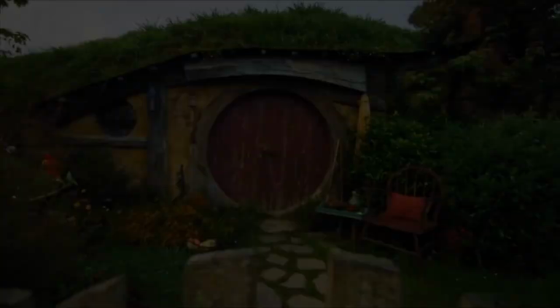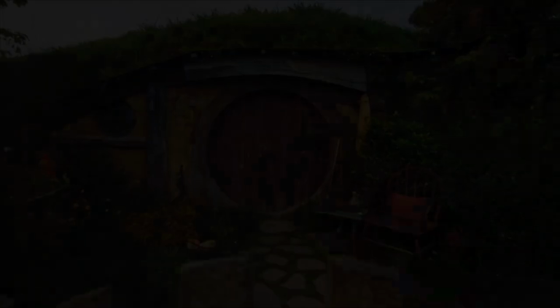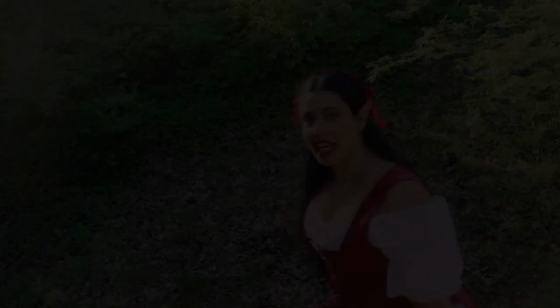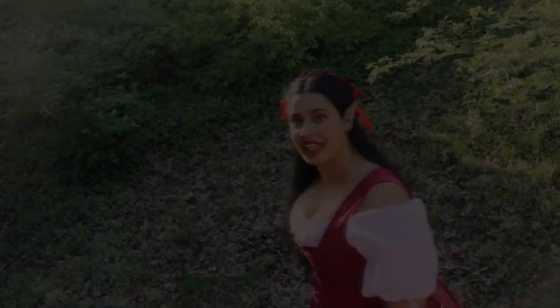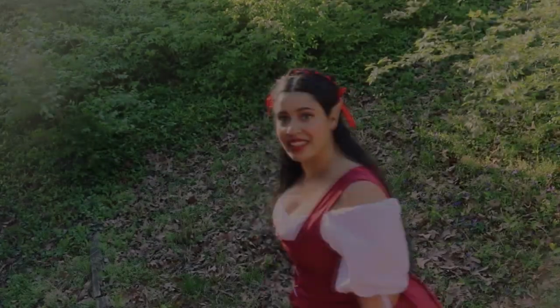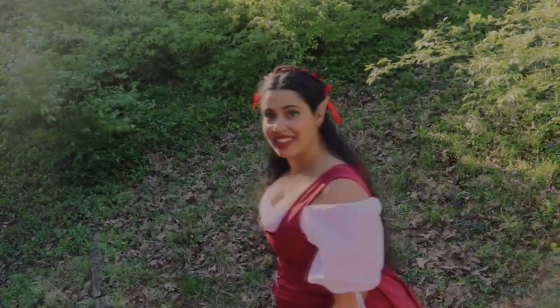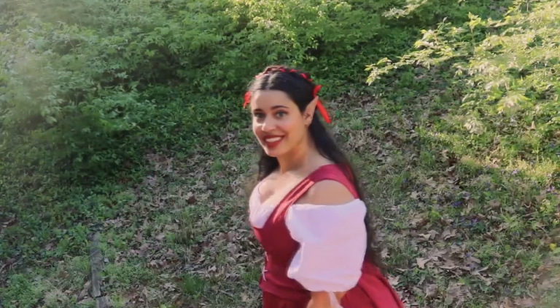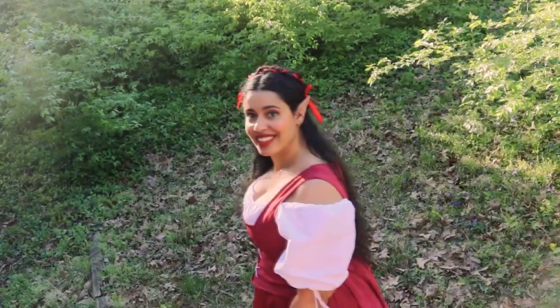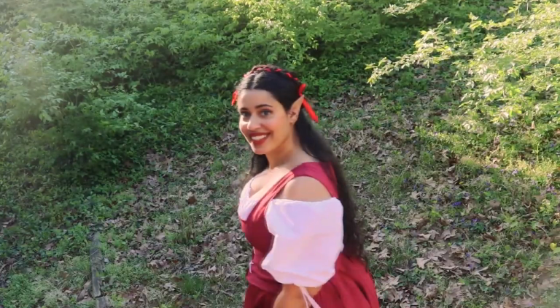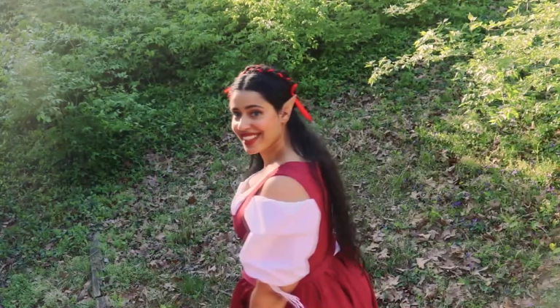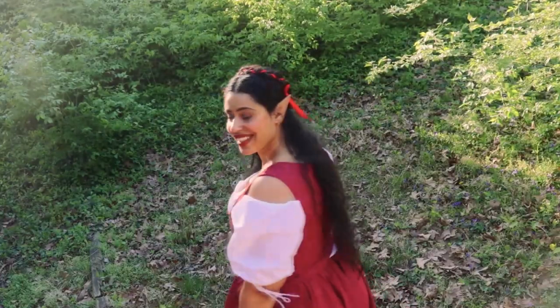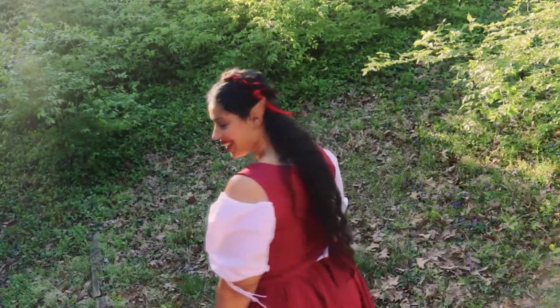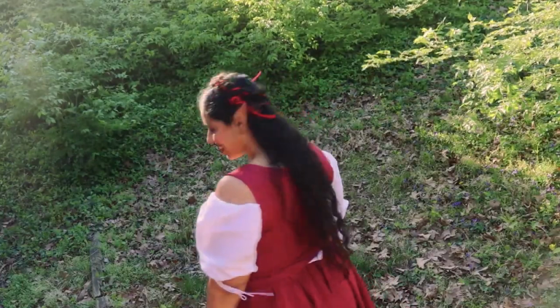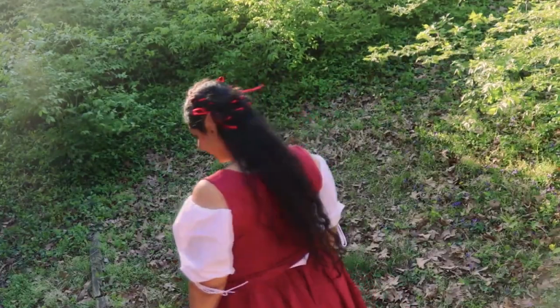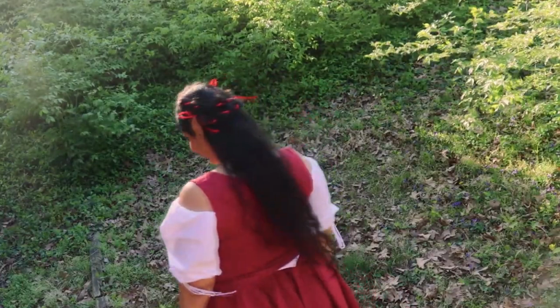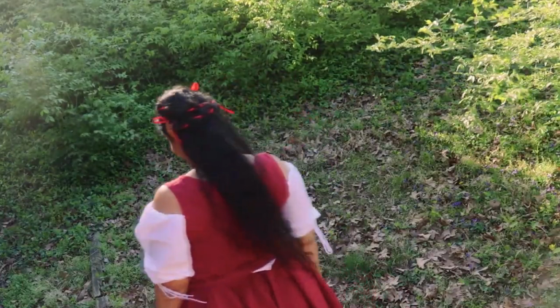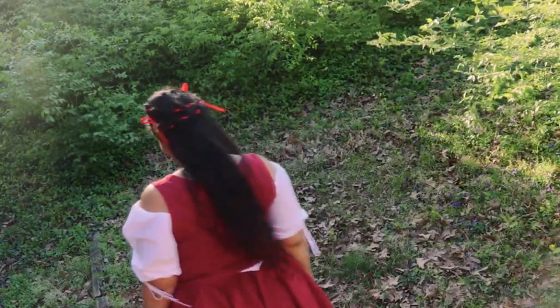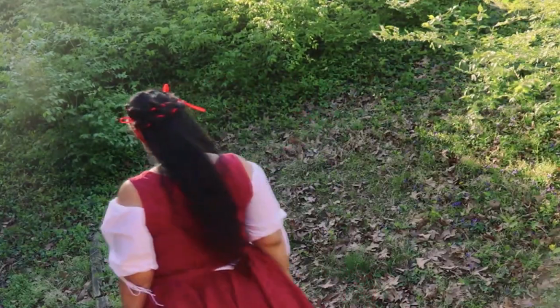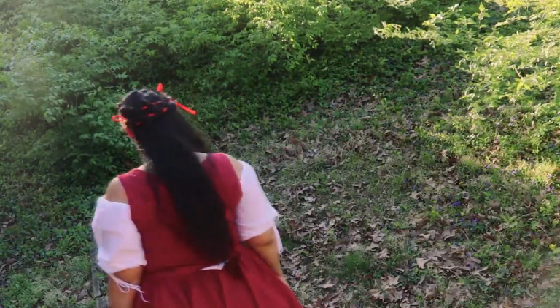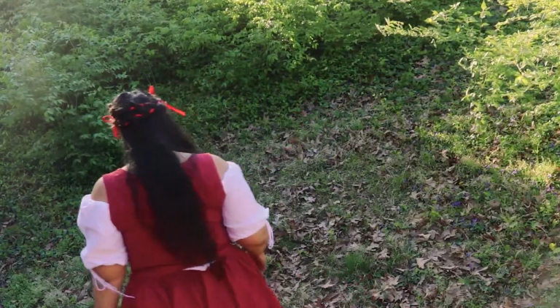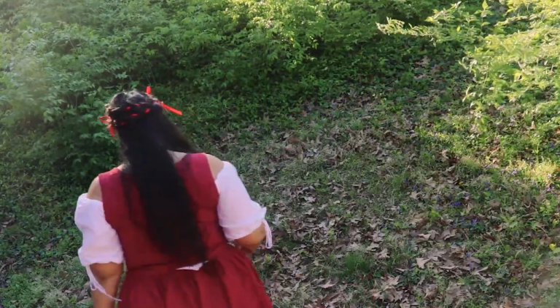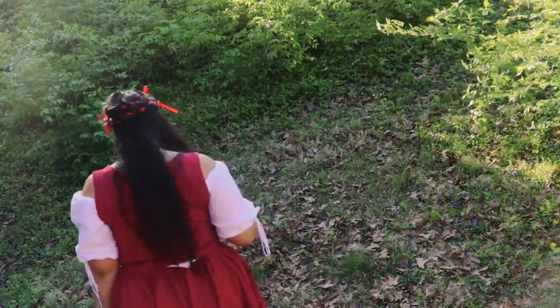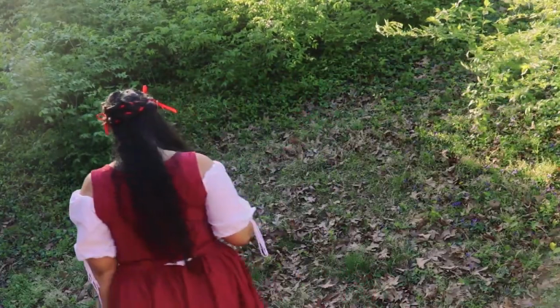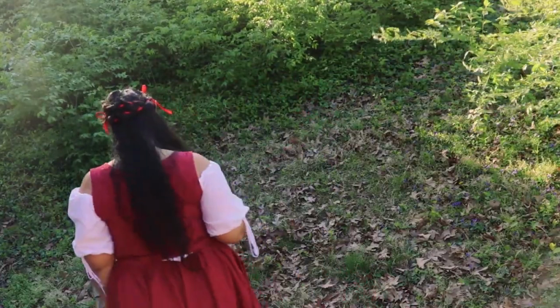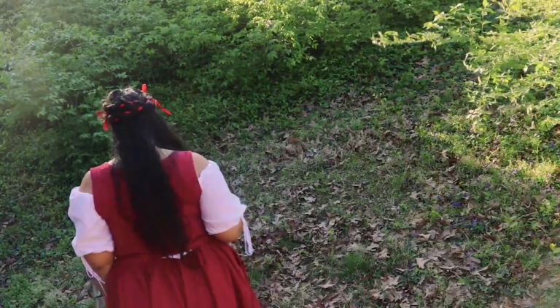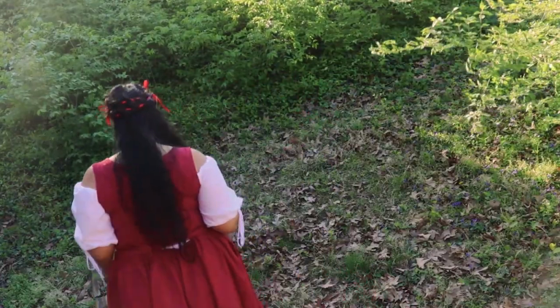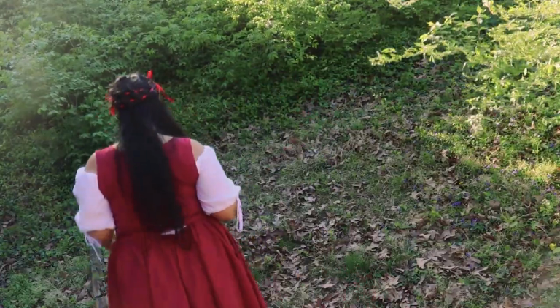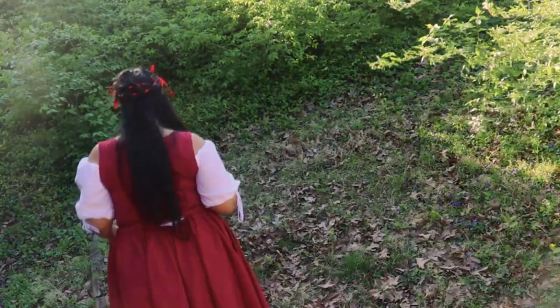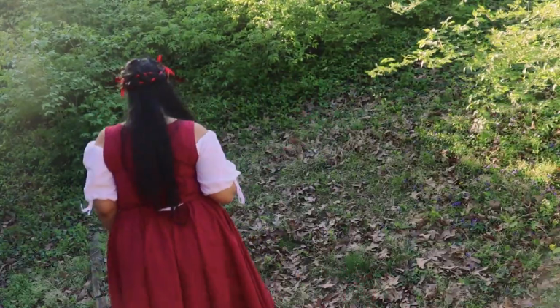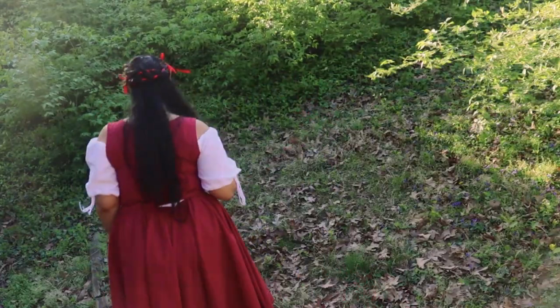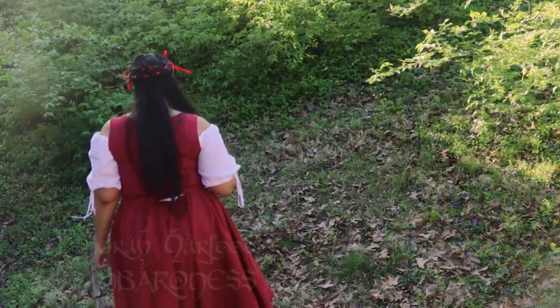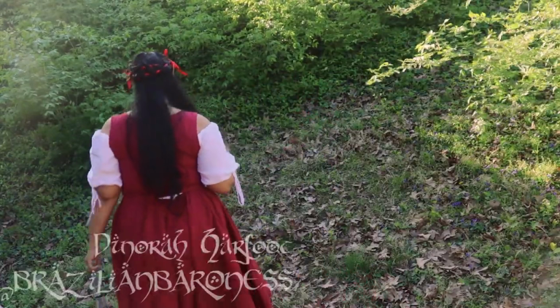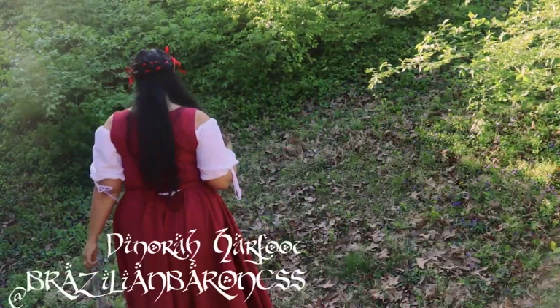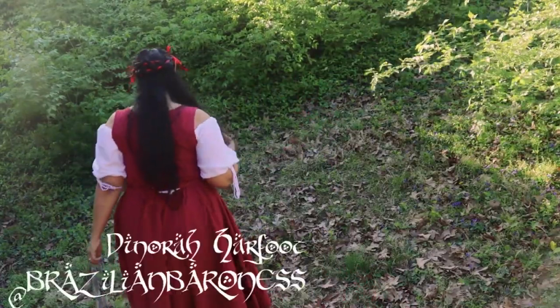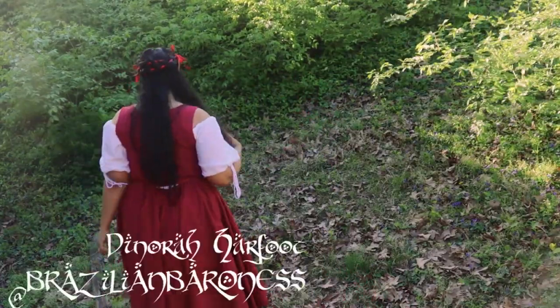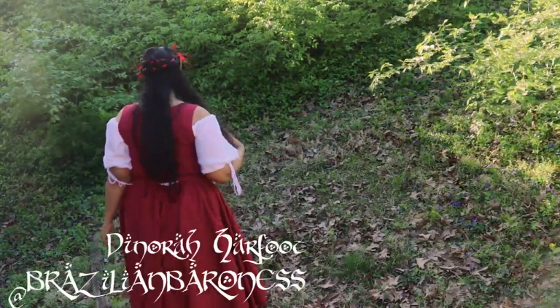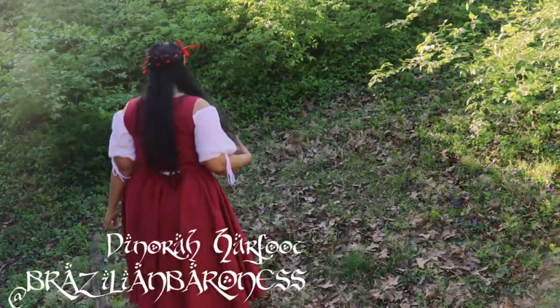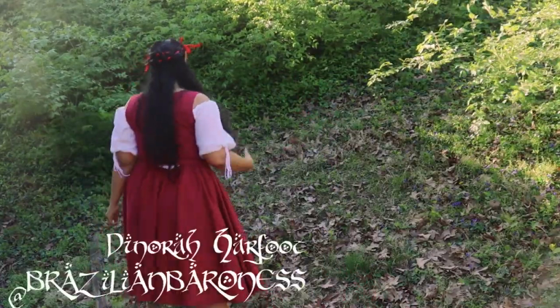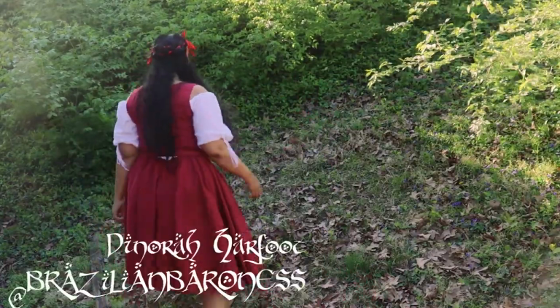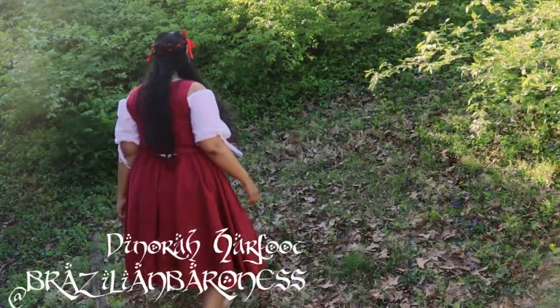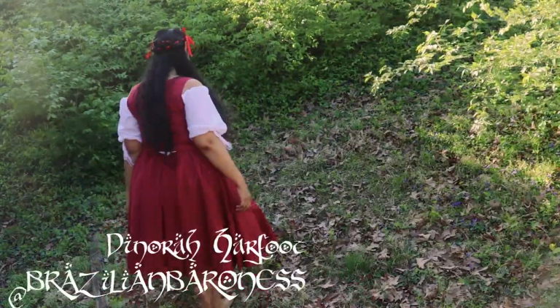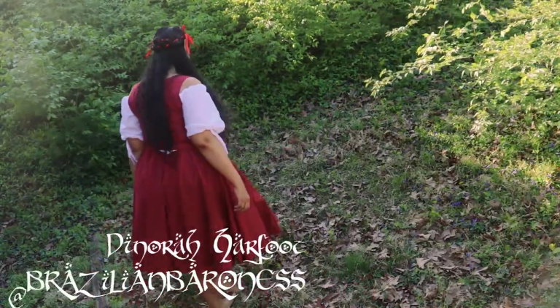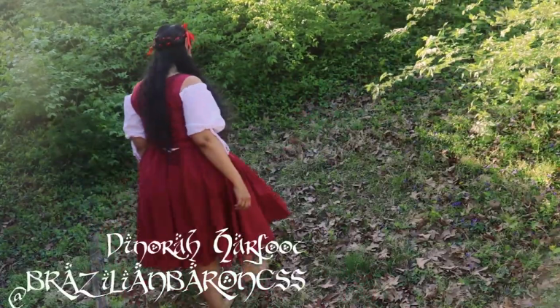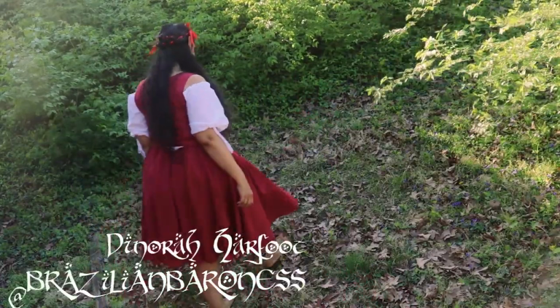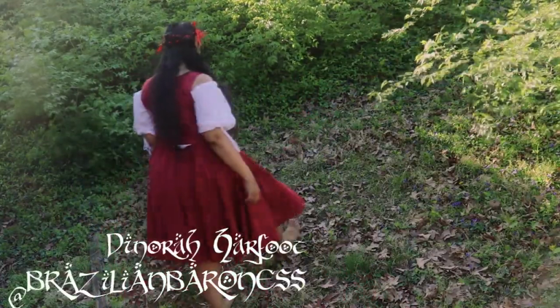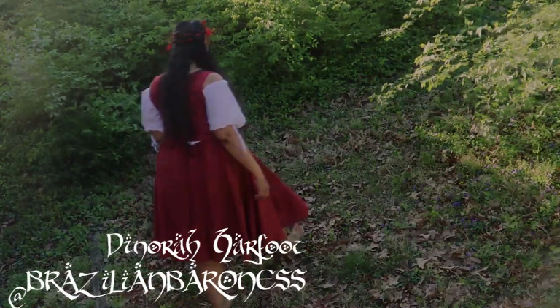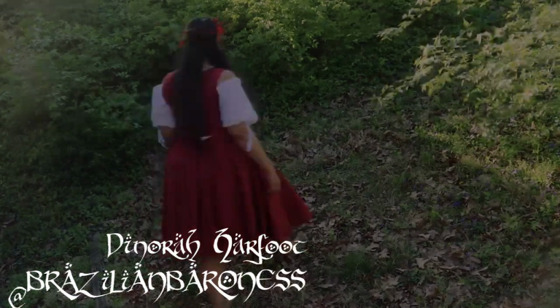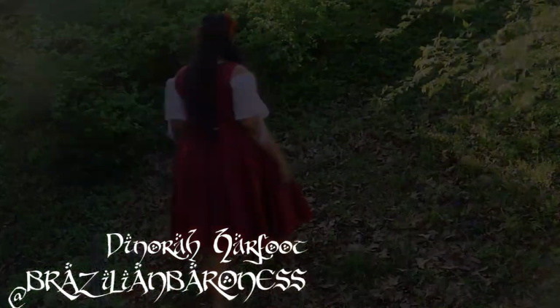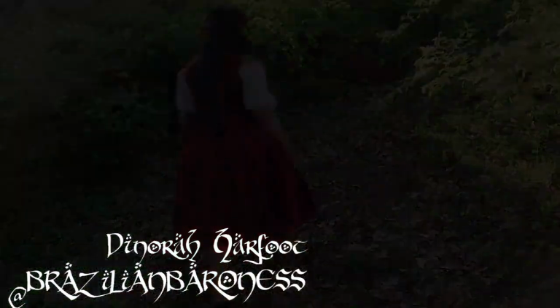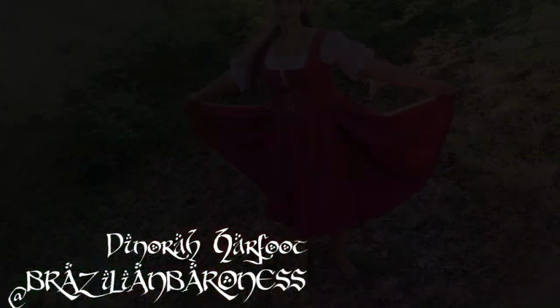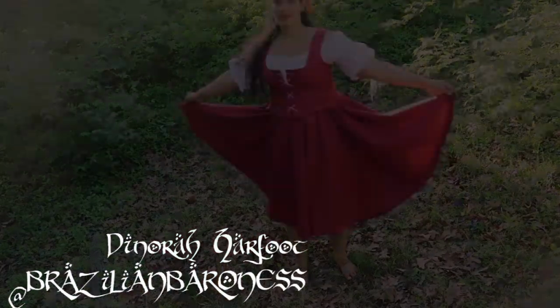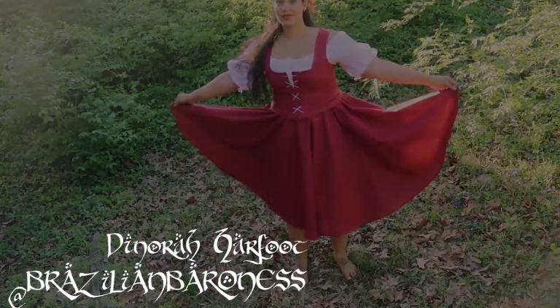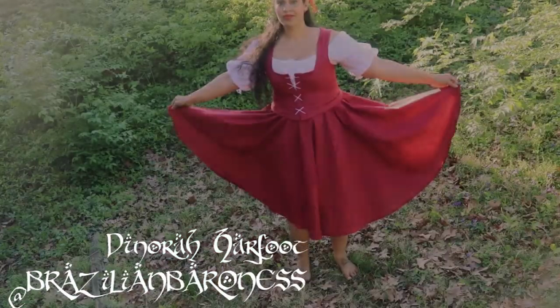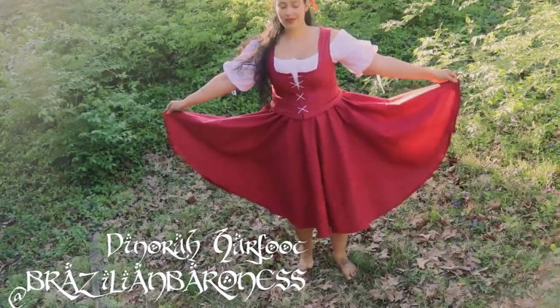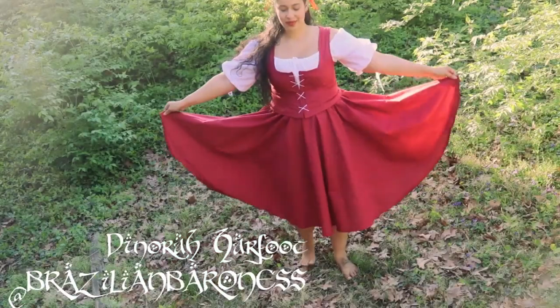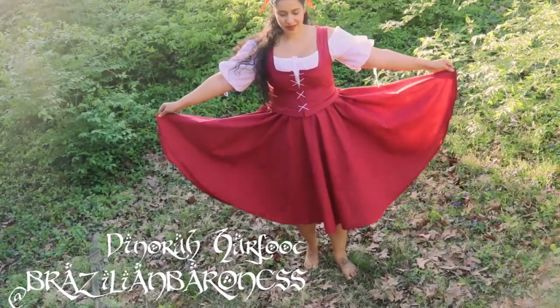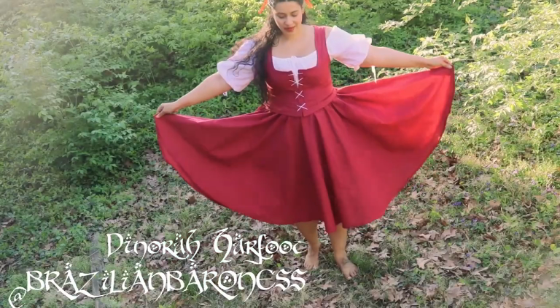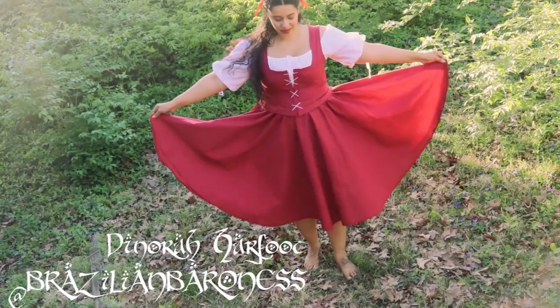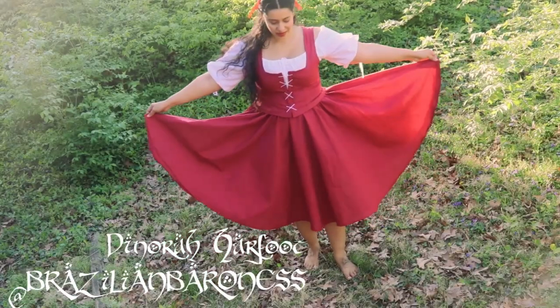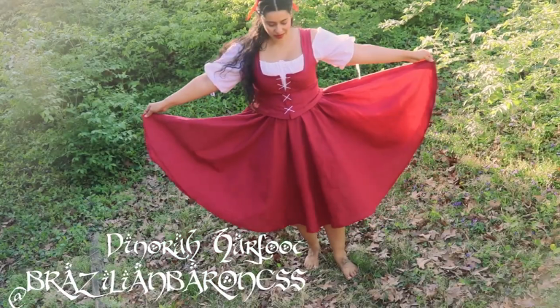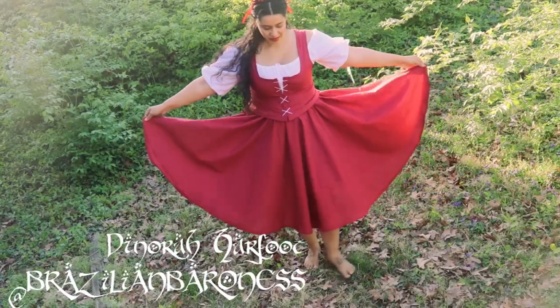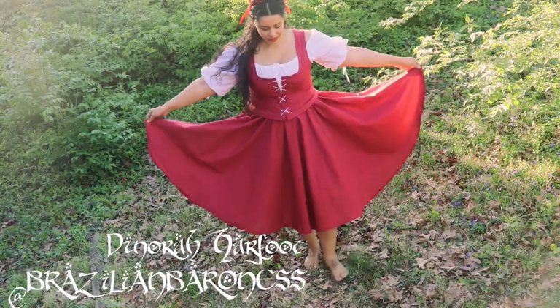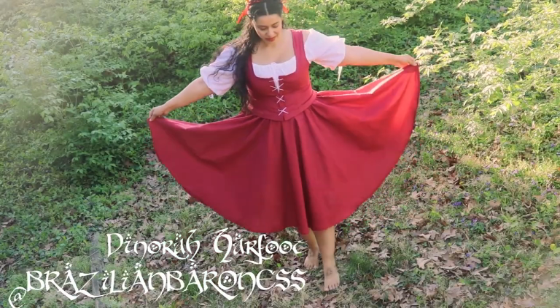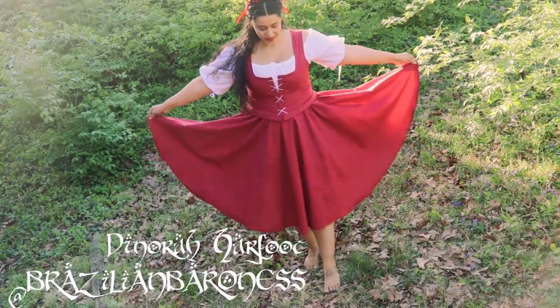Oh dear, you're taller than I thought. Anyways, my name is Dinara Hartfoot. May we begin?